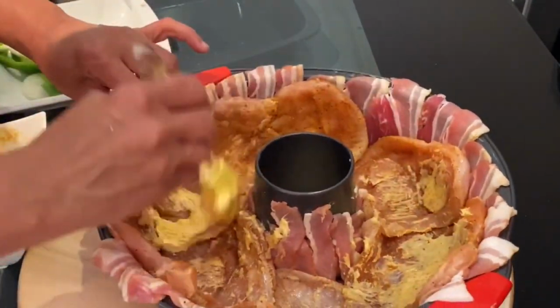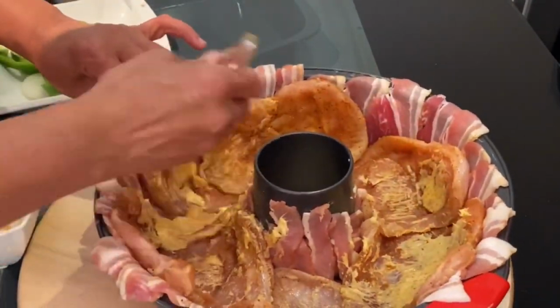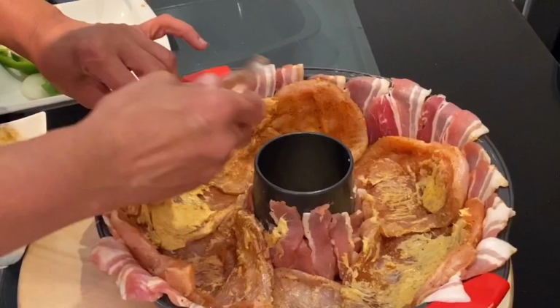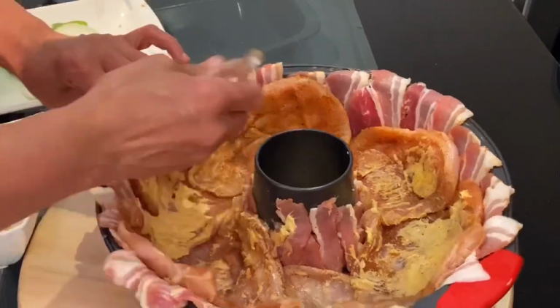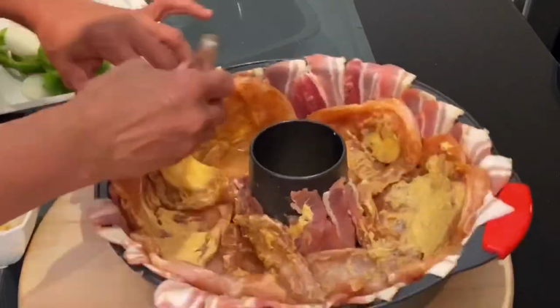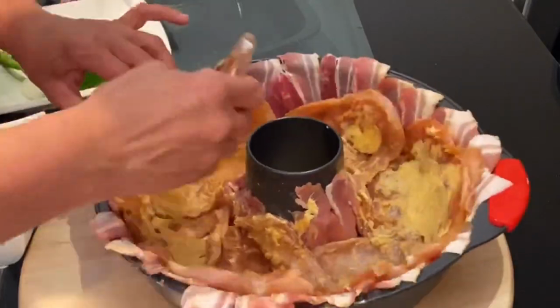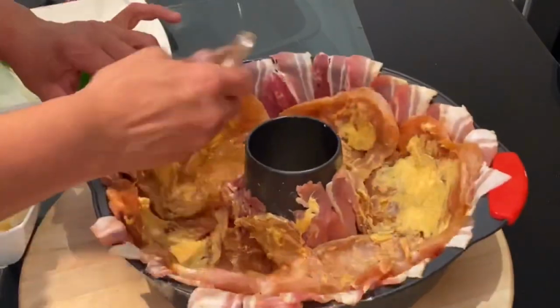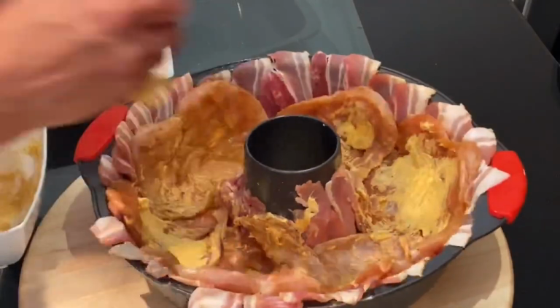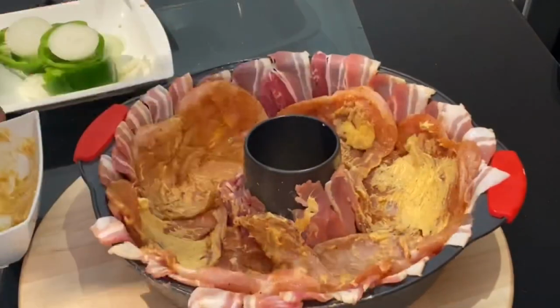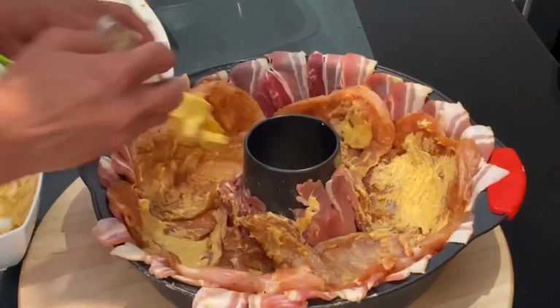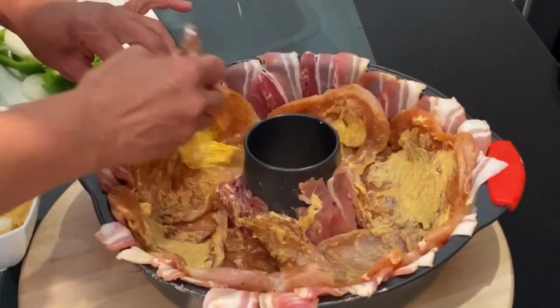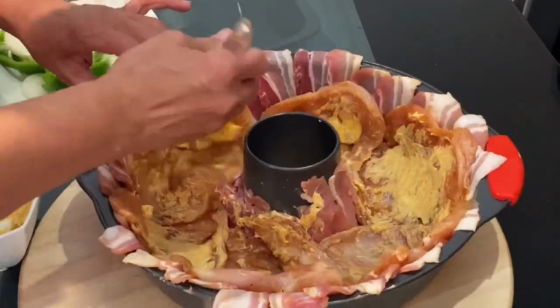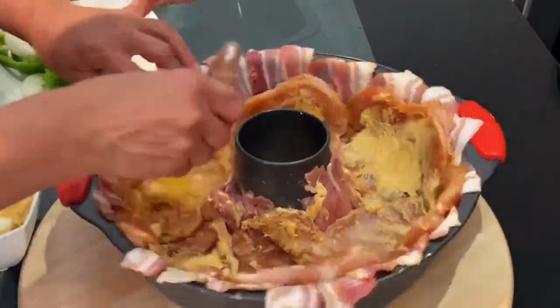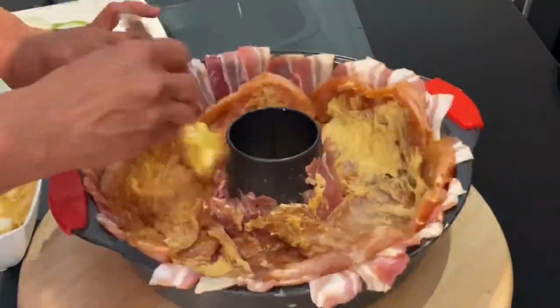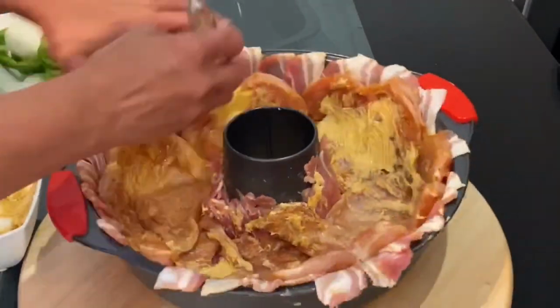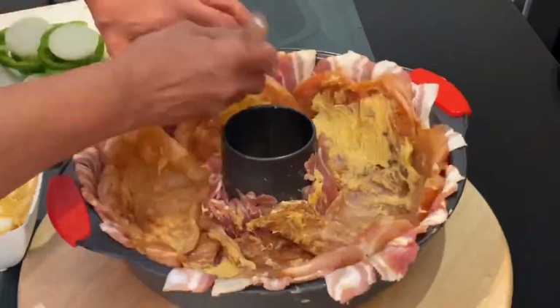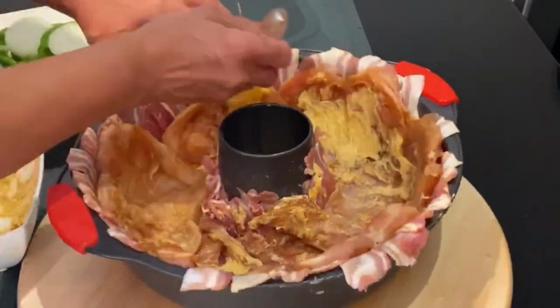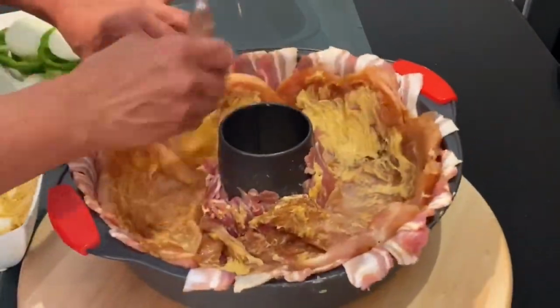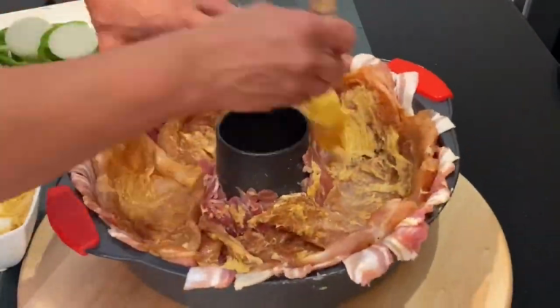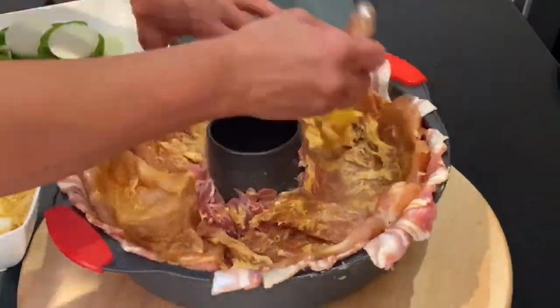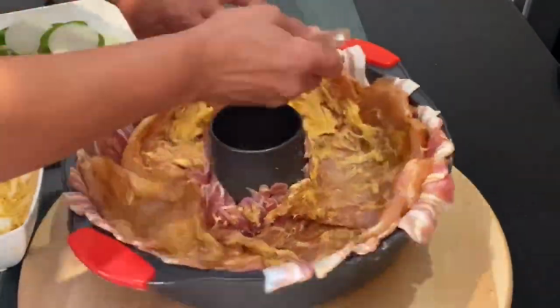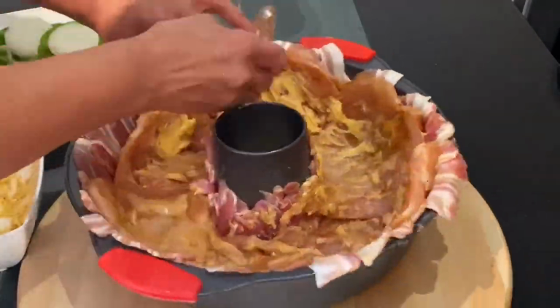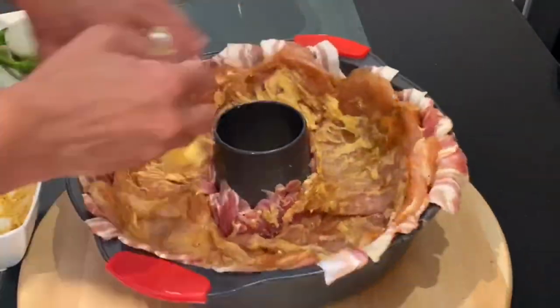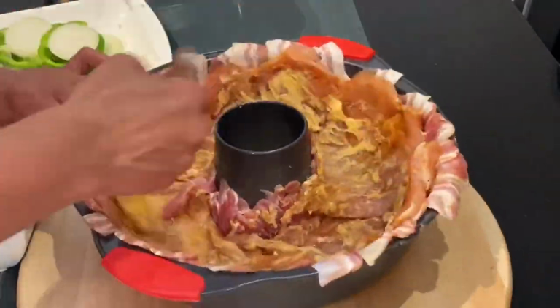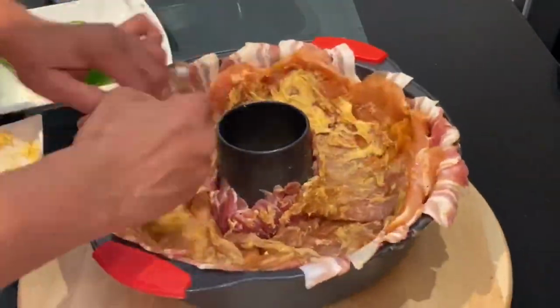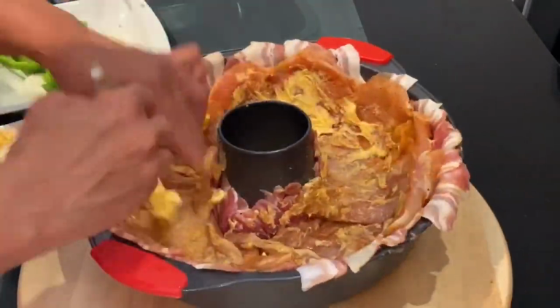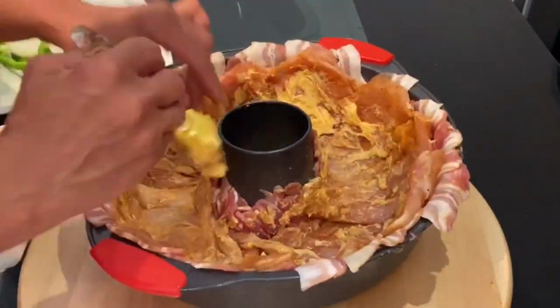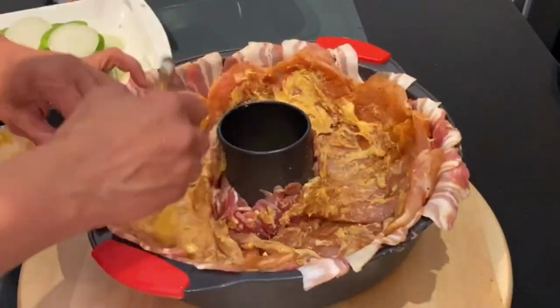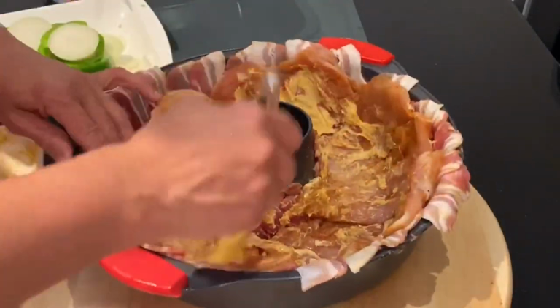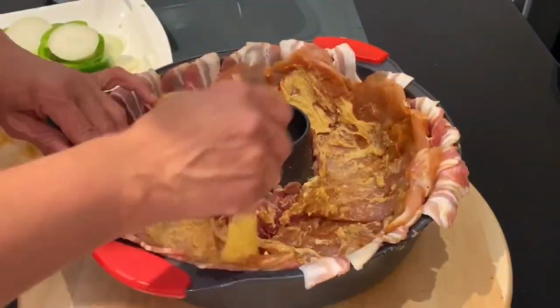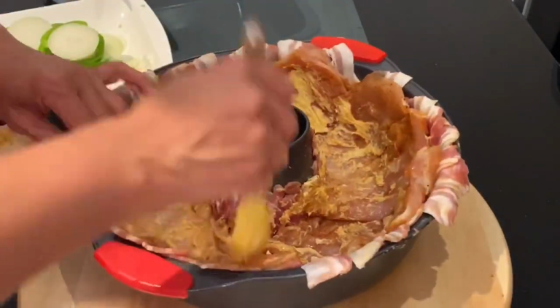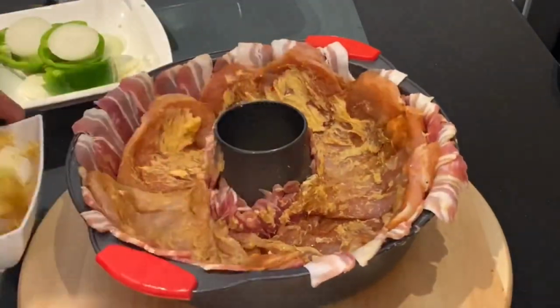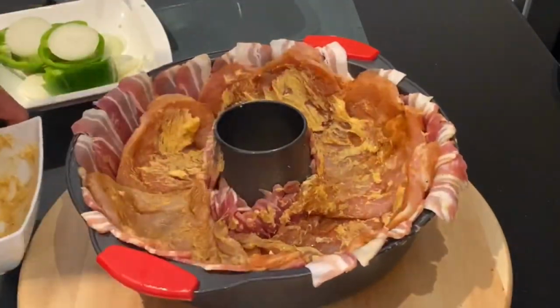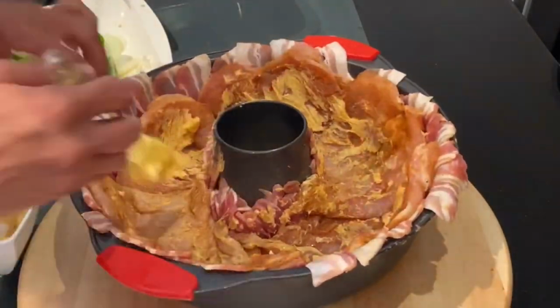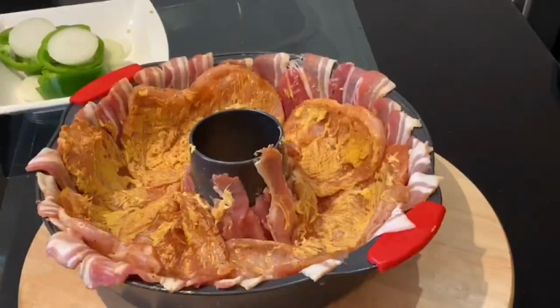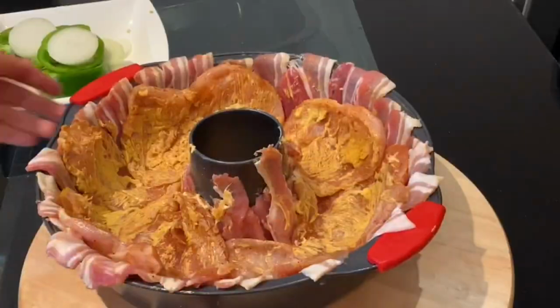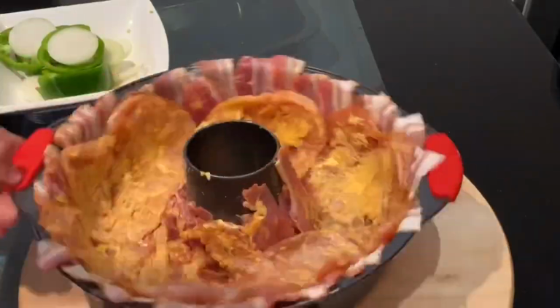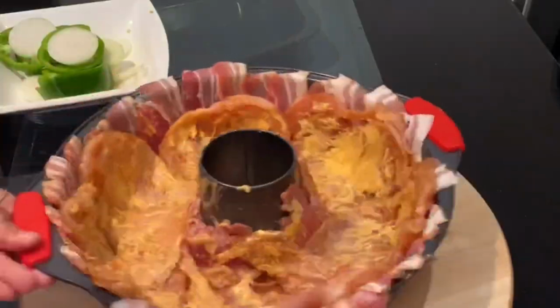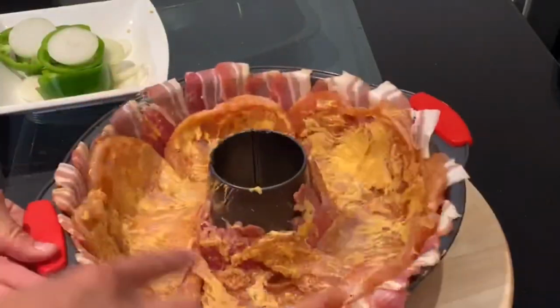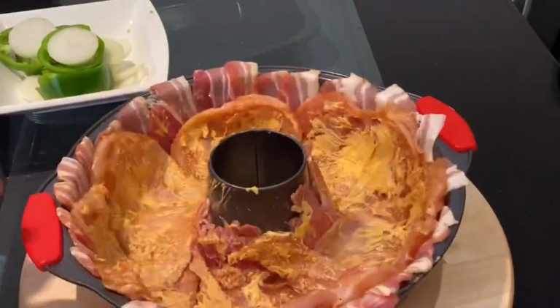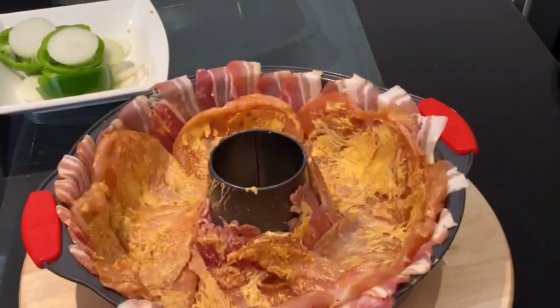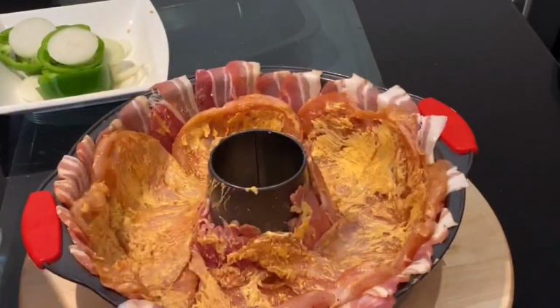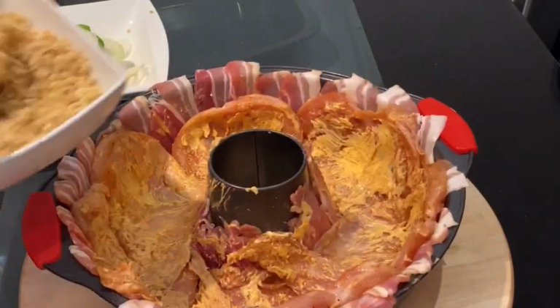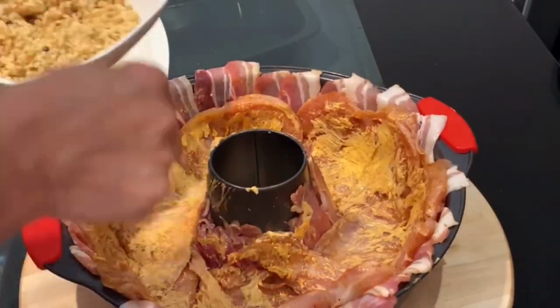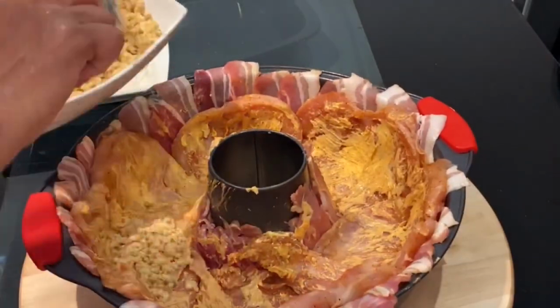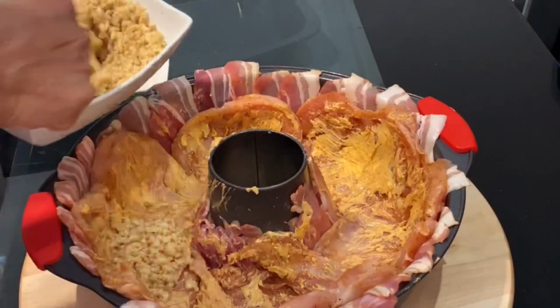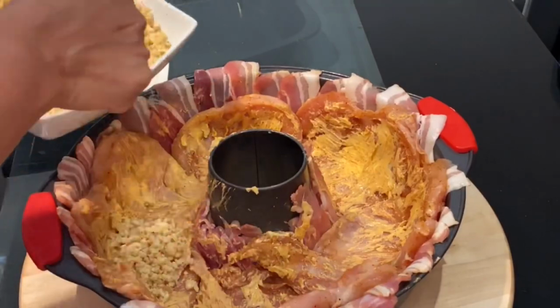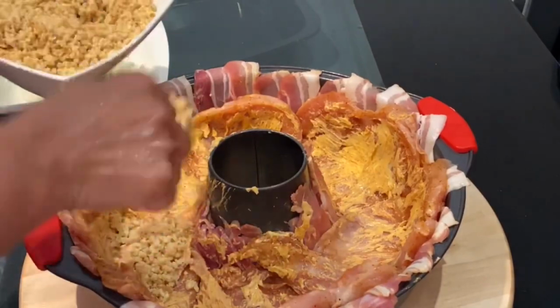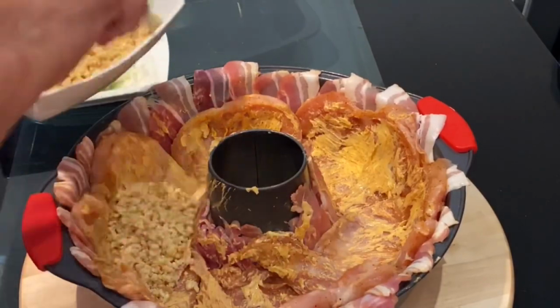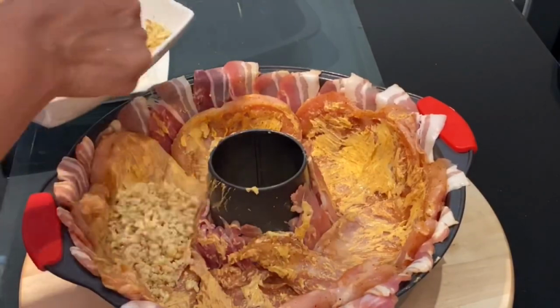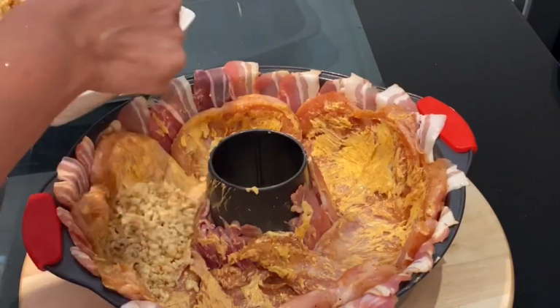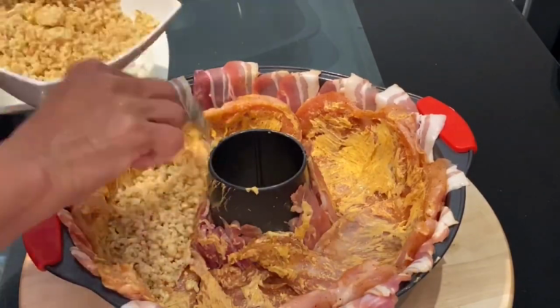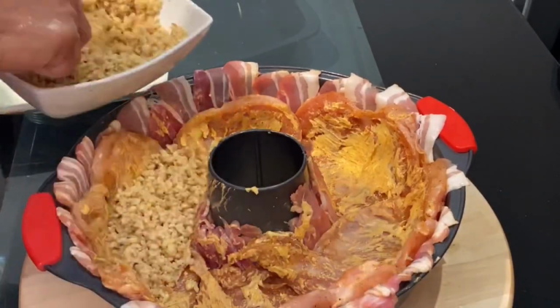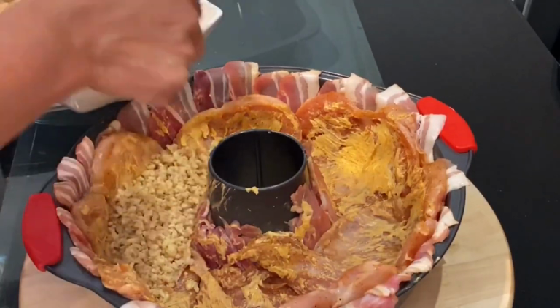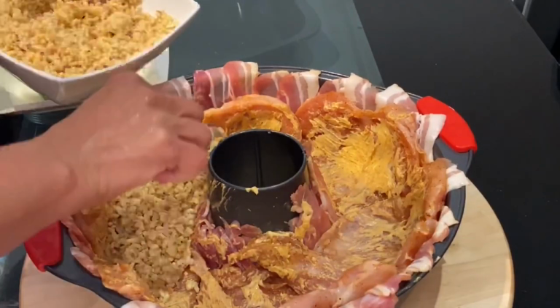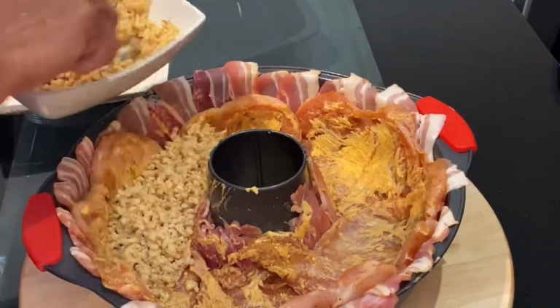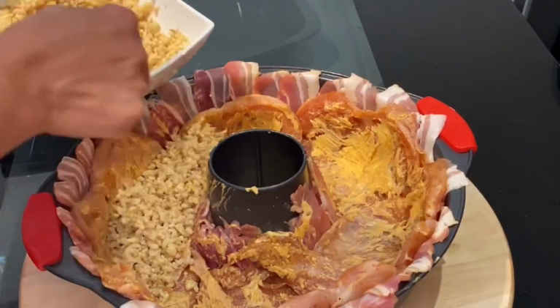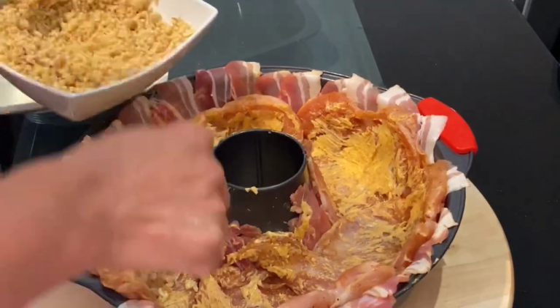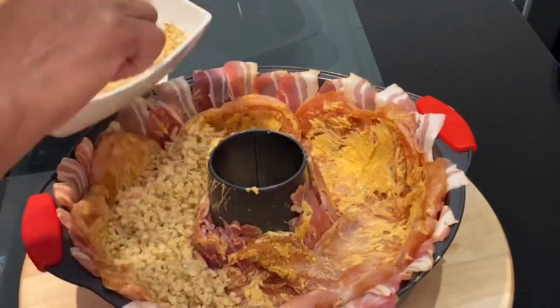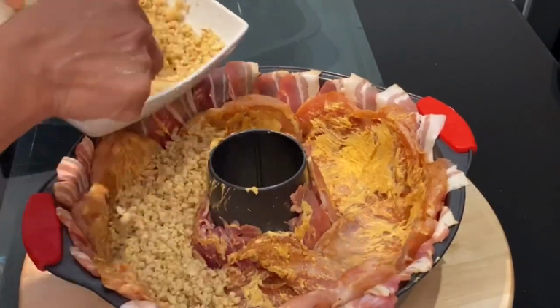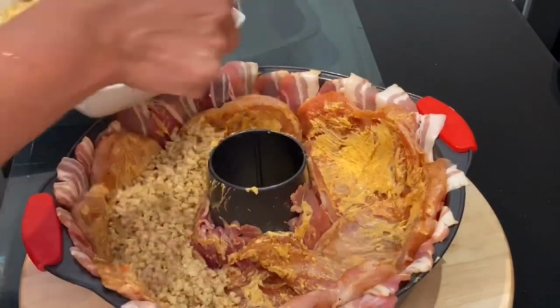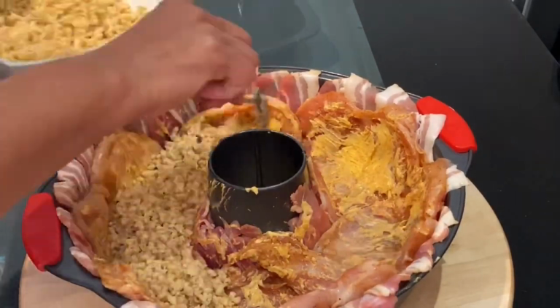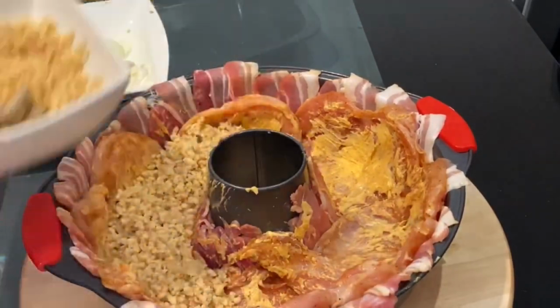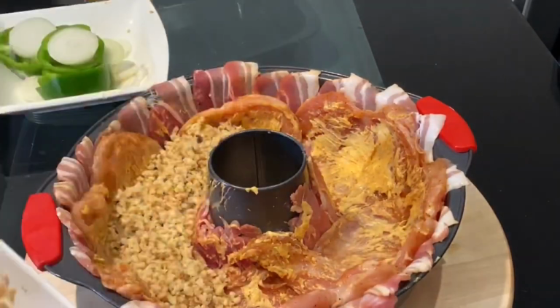Once I have coated all the chicken breast with the butter, then I will start filling it with all the bulgur wheat and press it down with the back of a spoon.